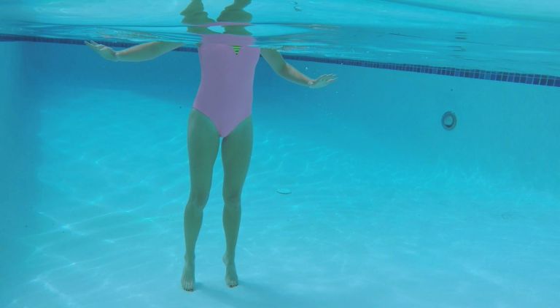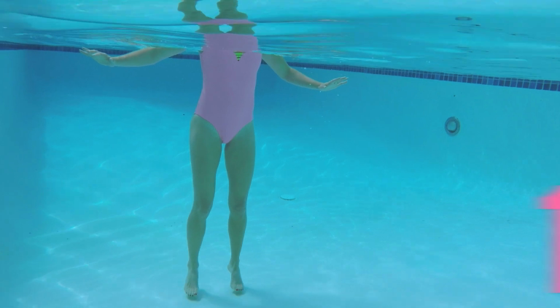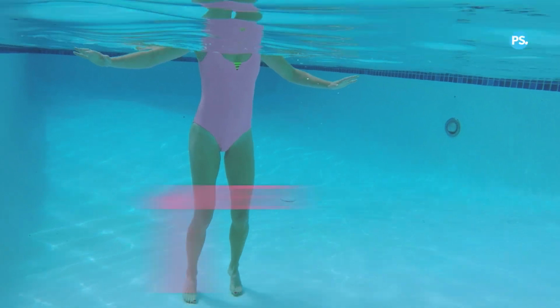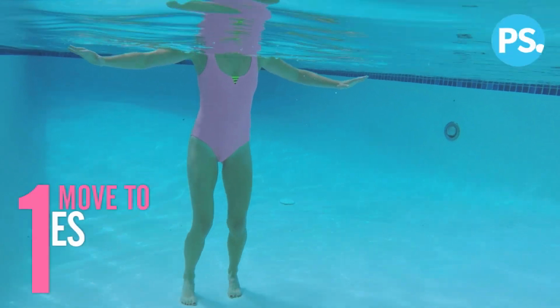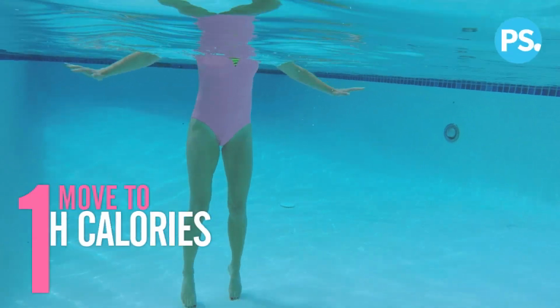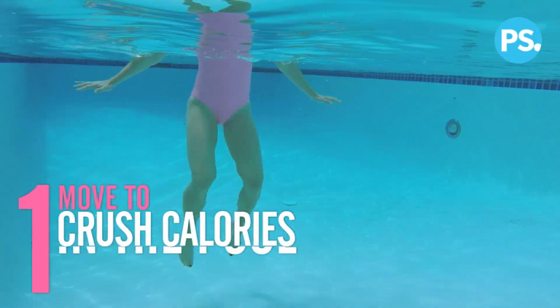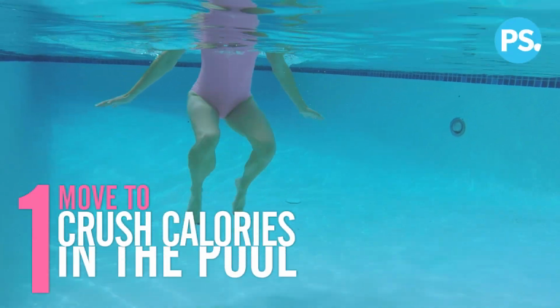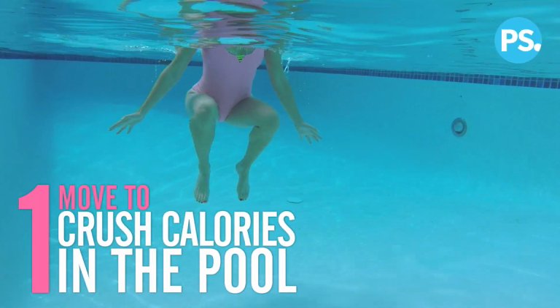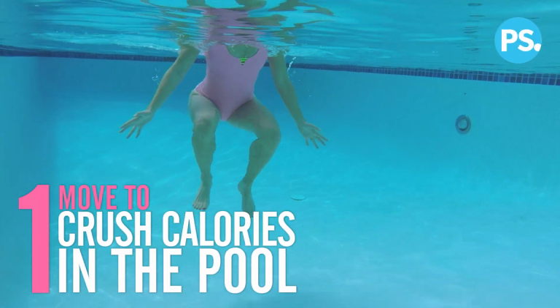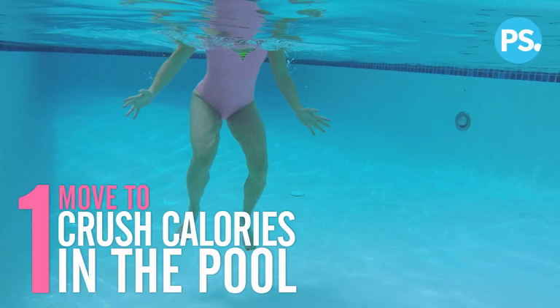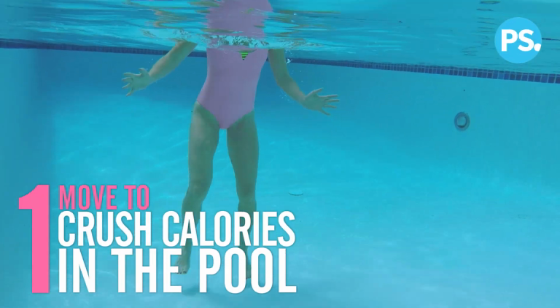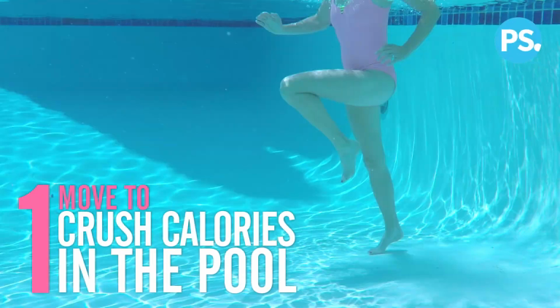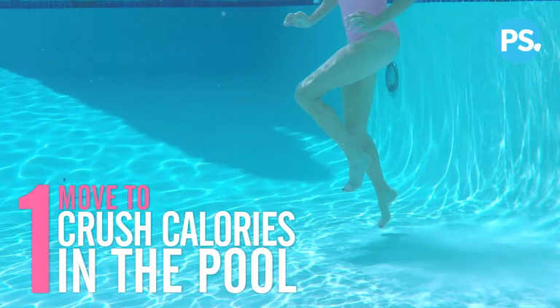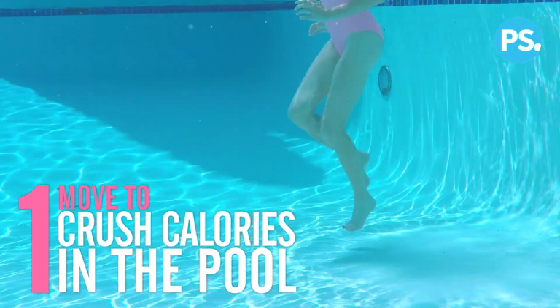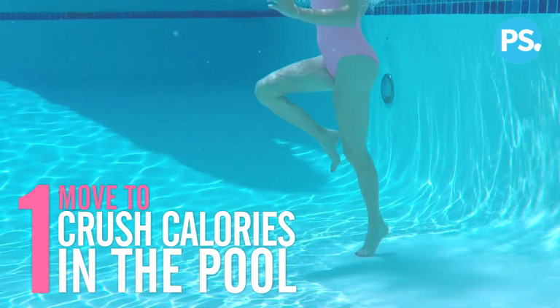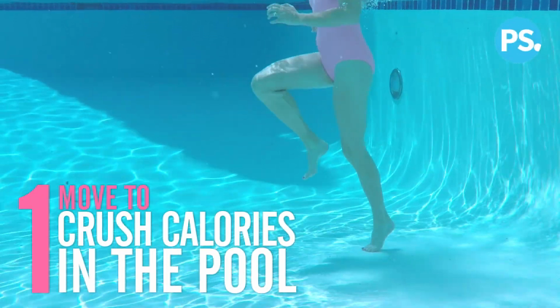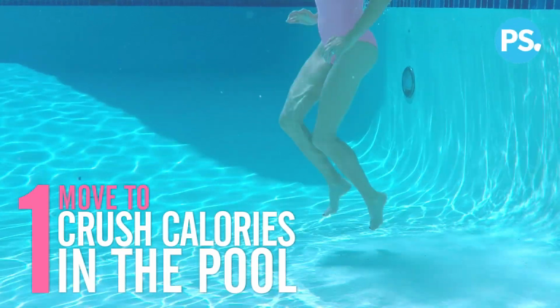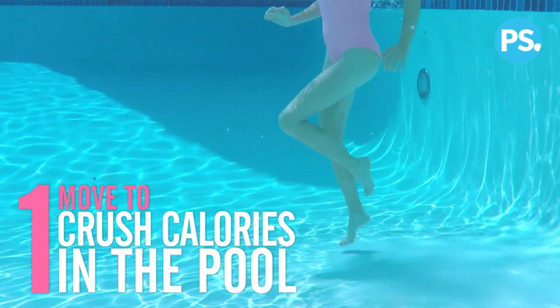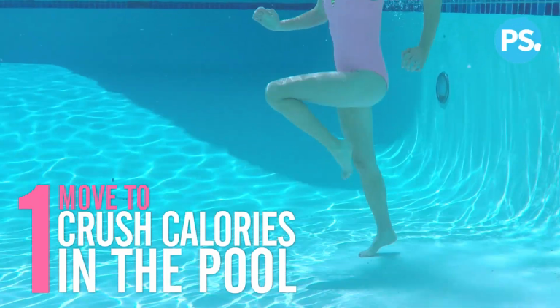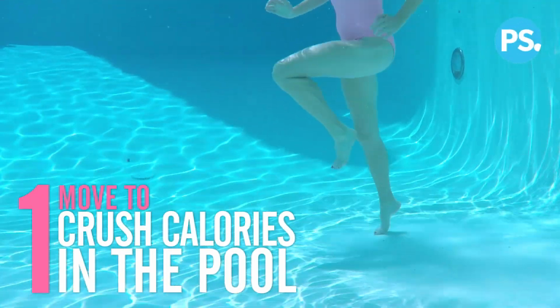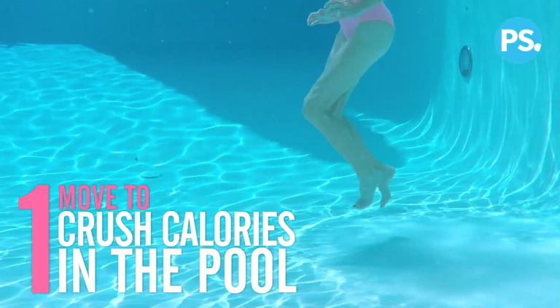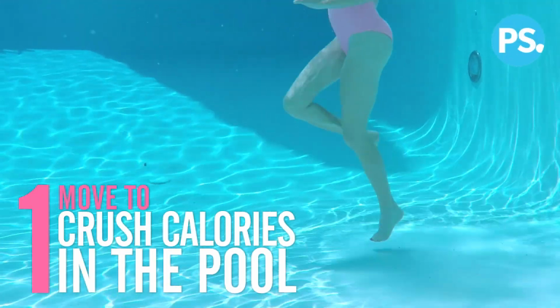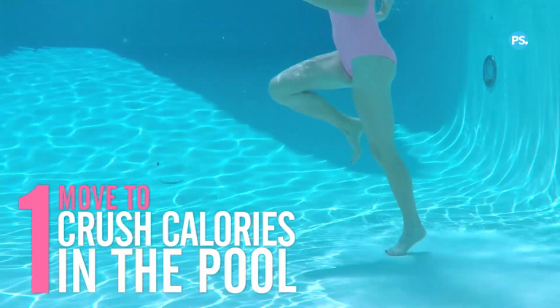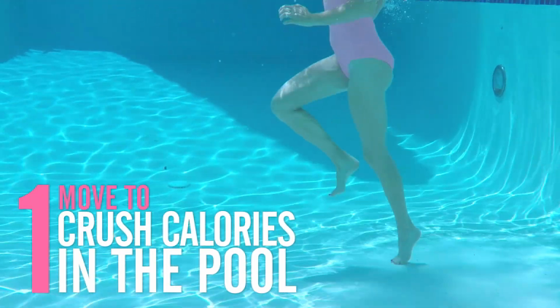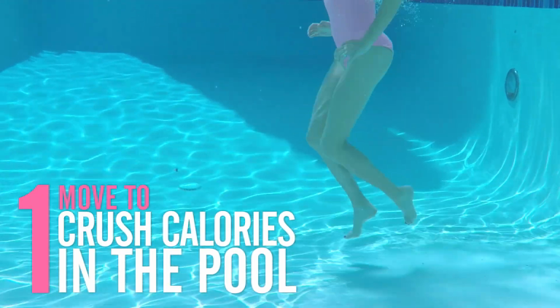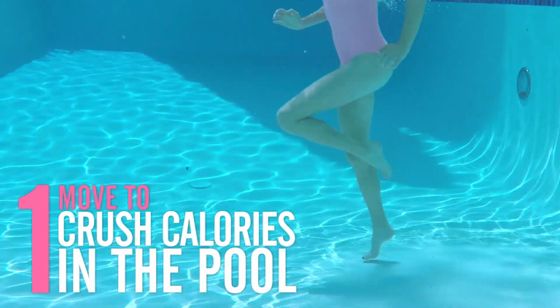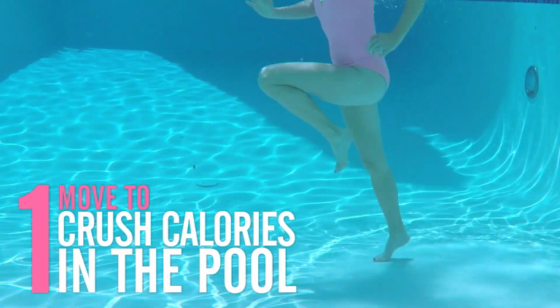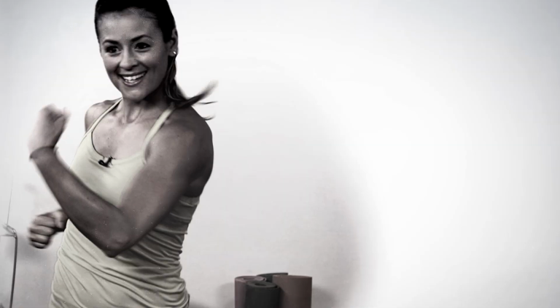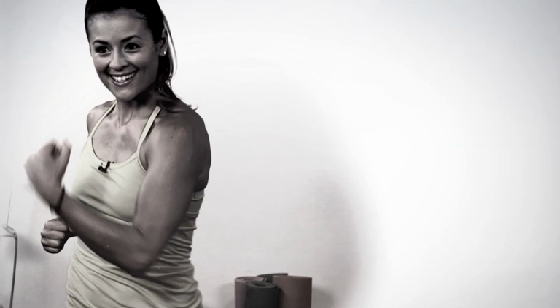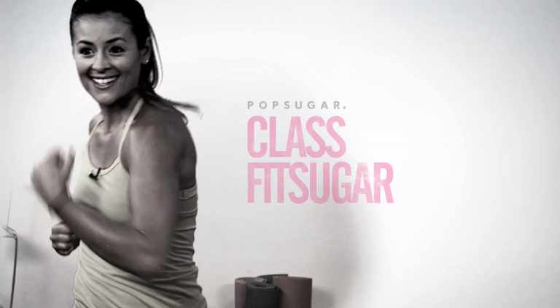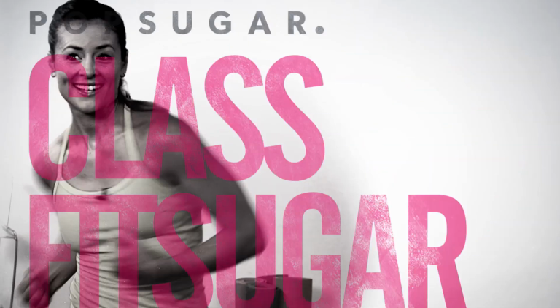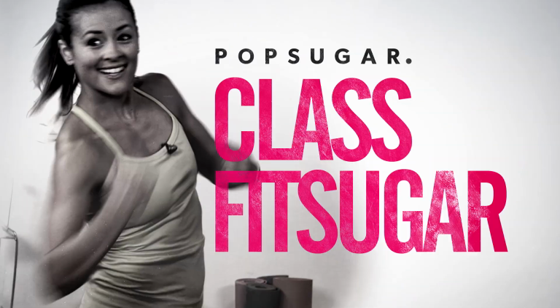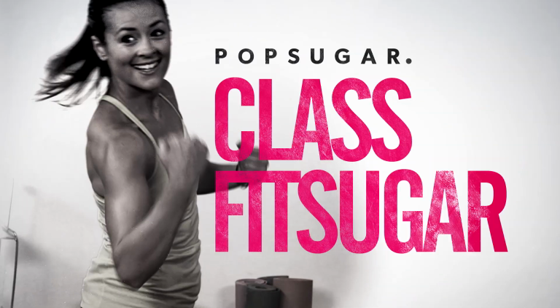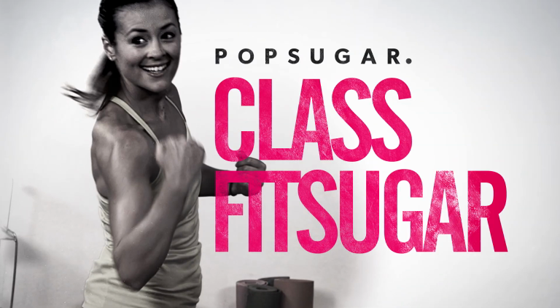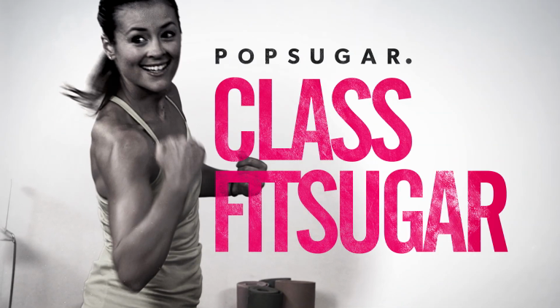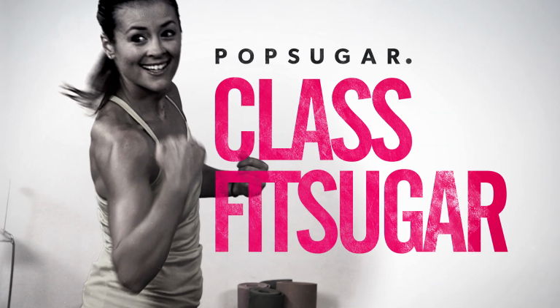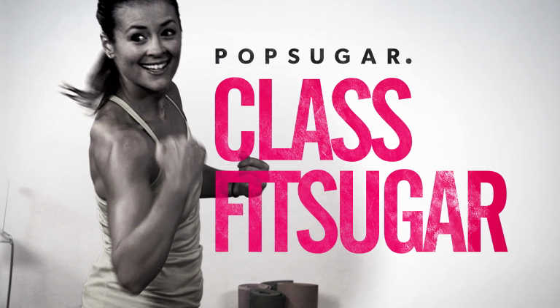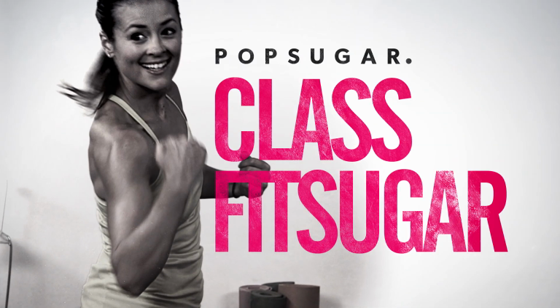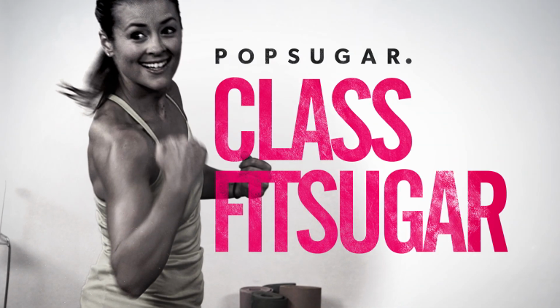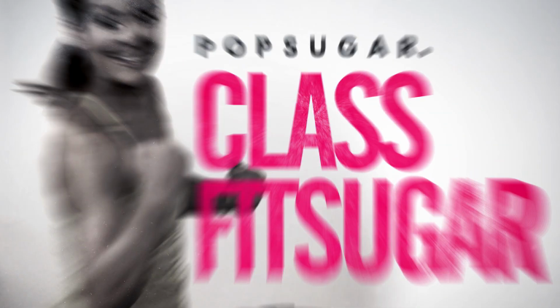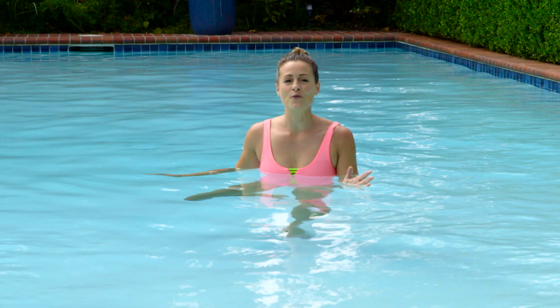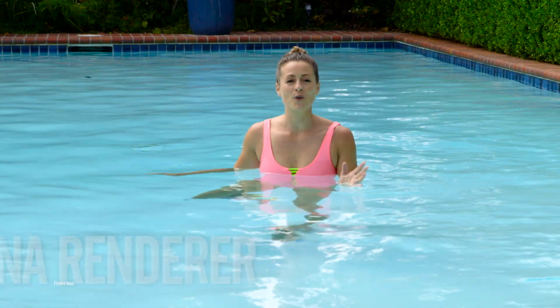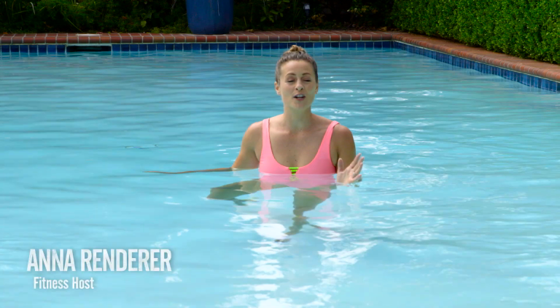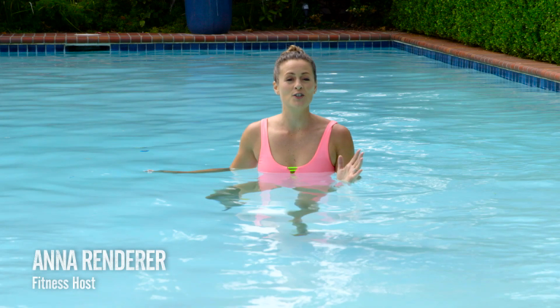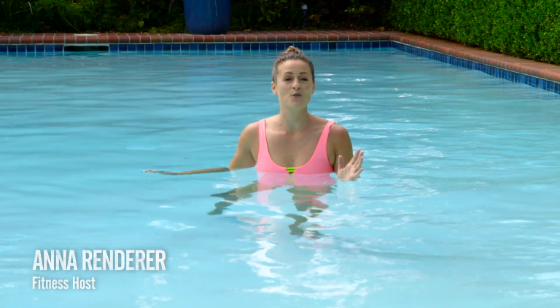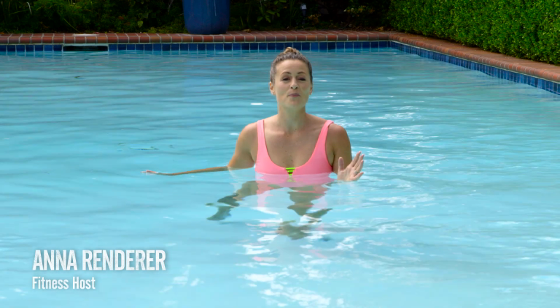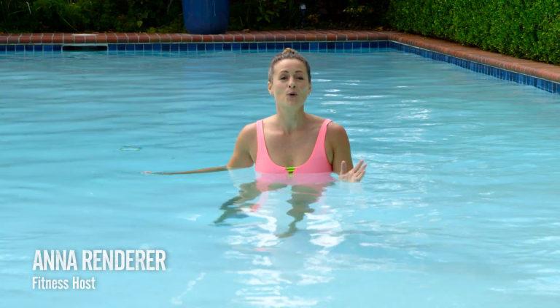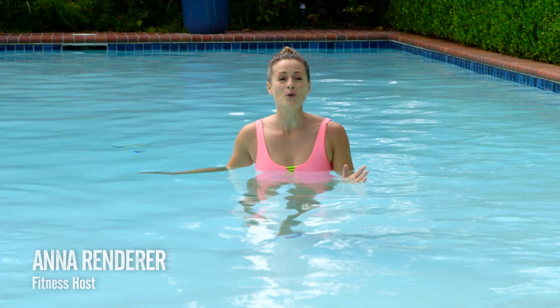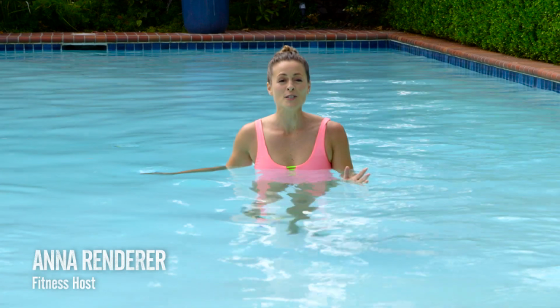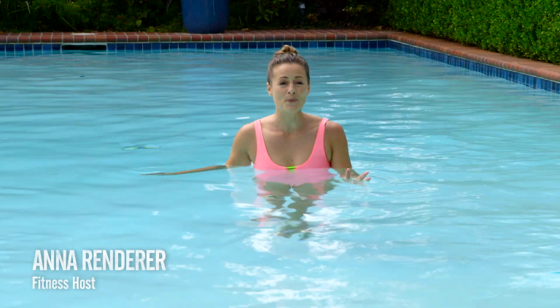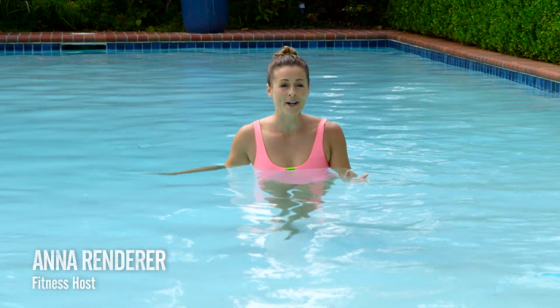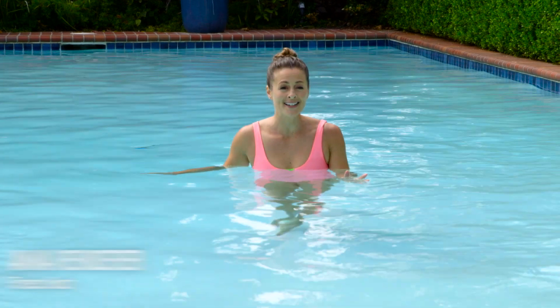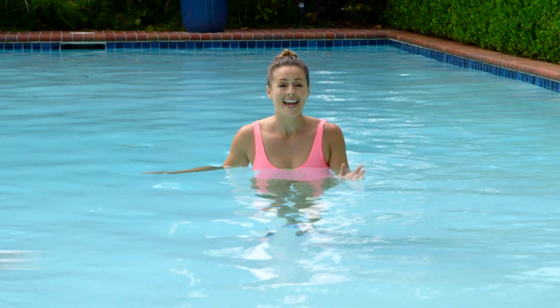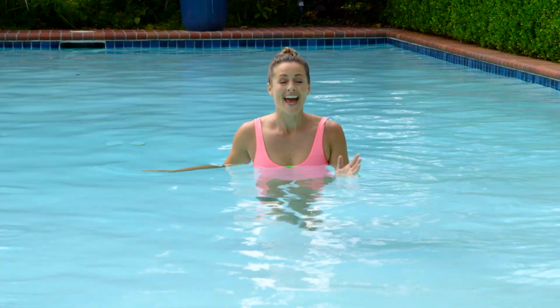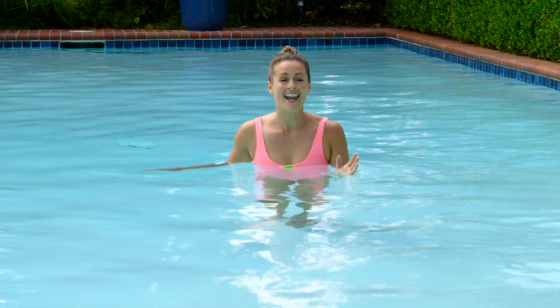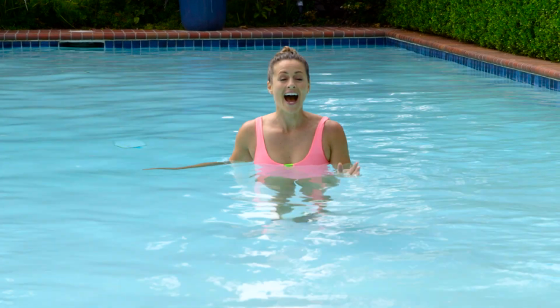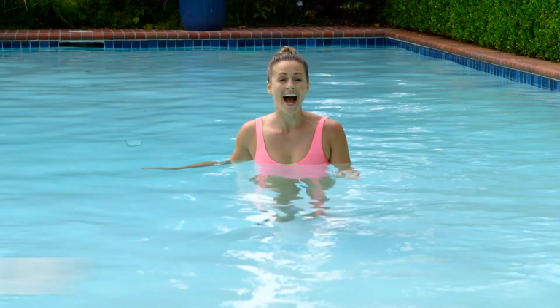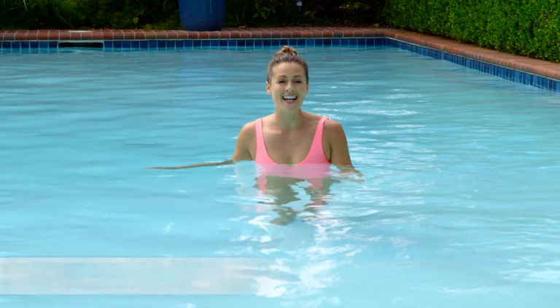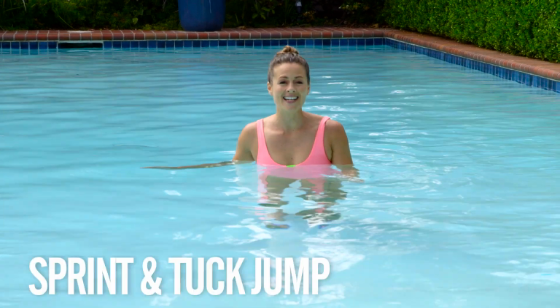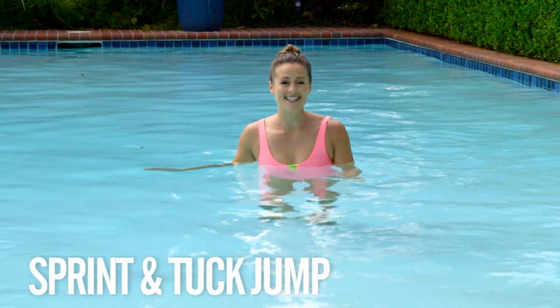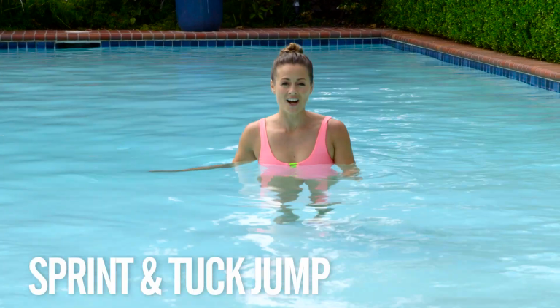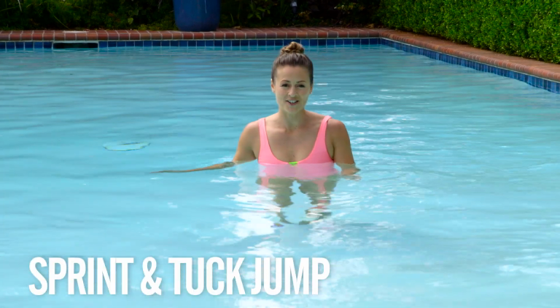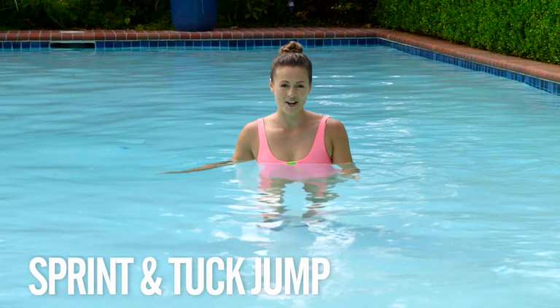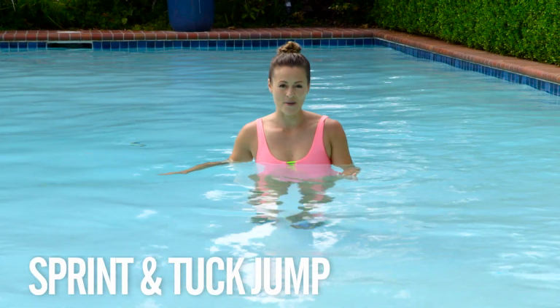Here's one cardio move to burn calories in the pool. We're going to do the pool sprint and high knee tuck jump.